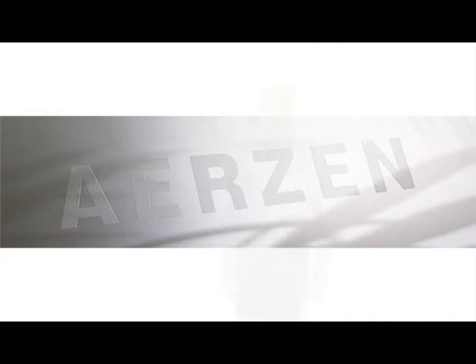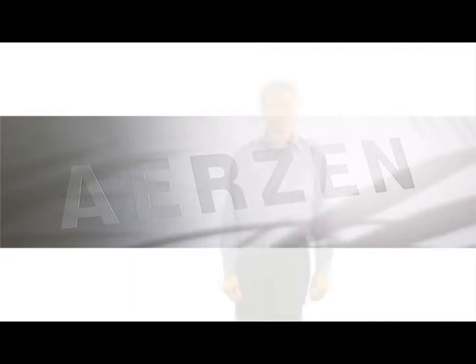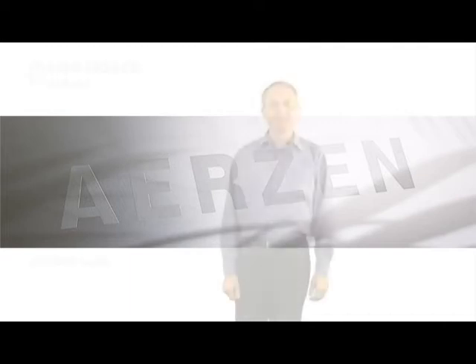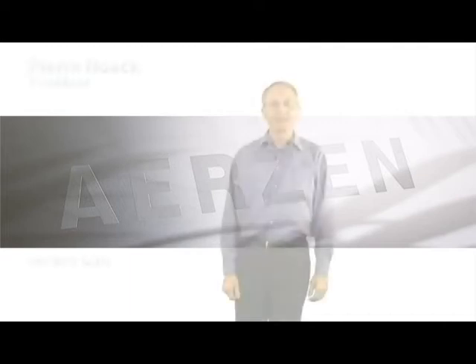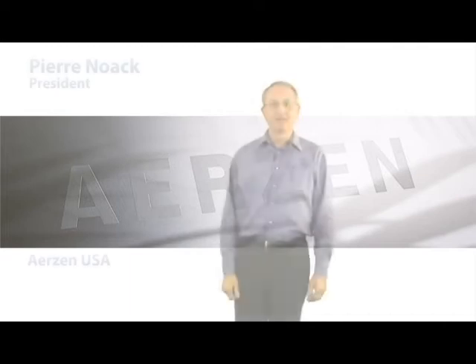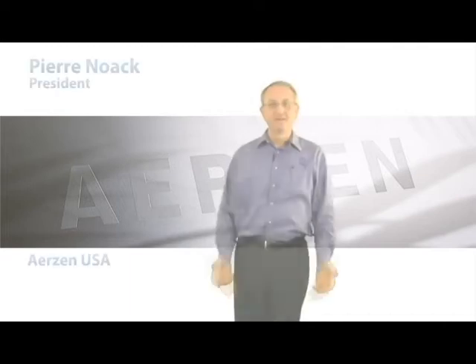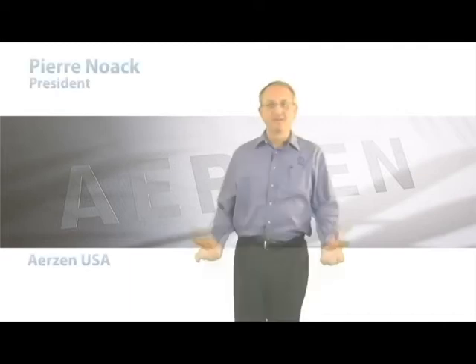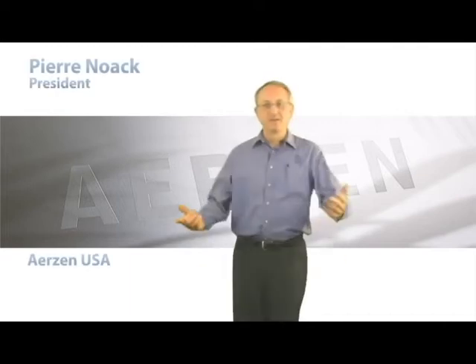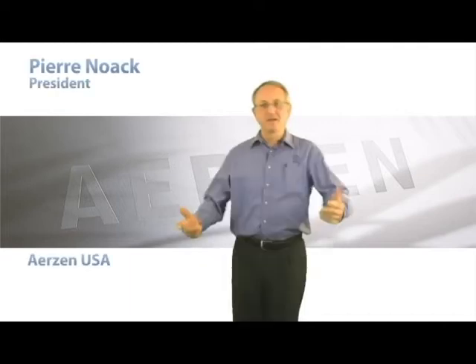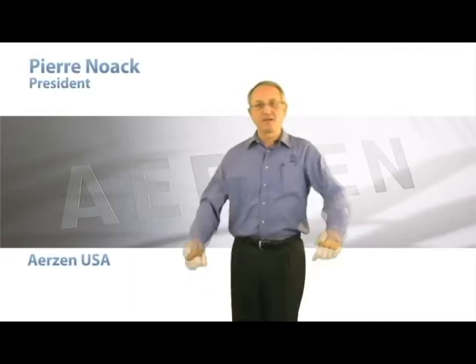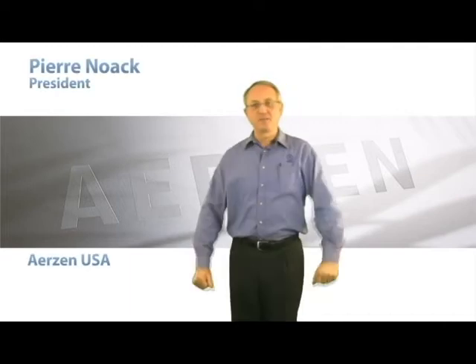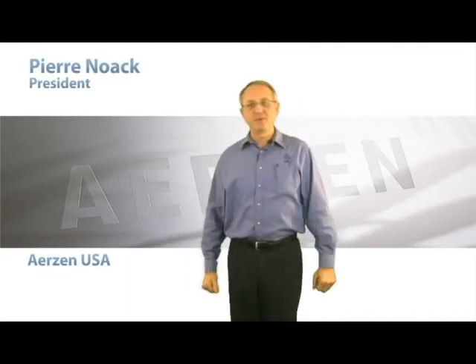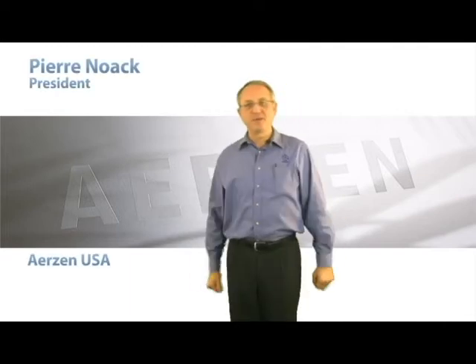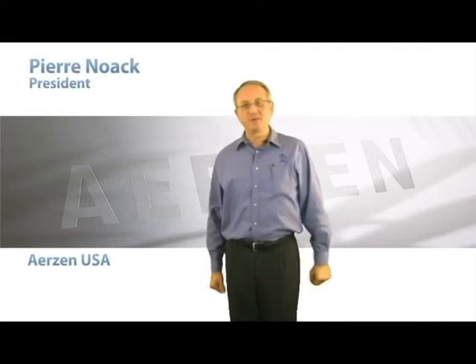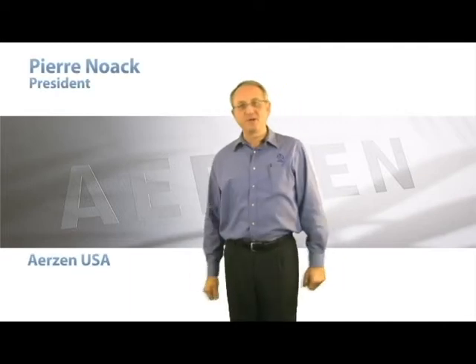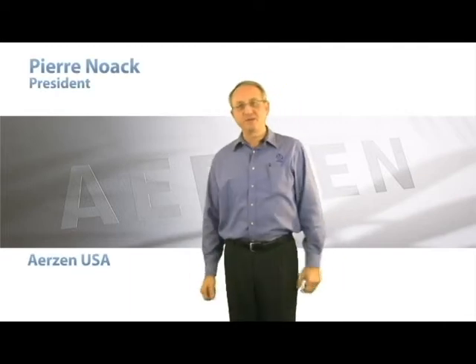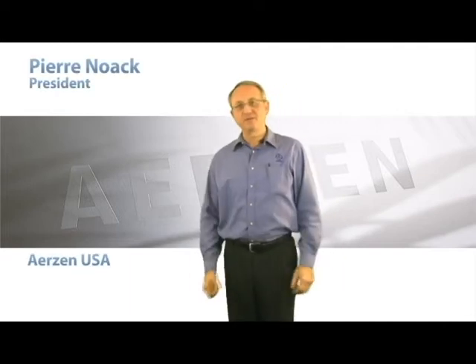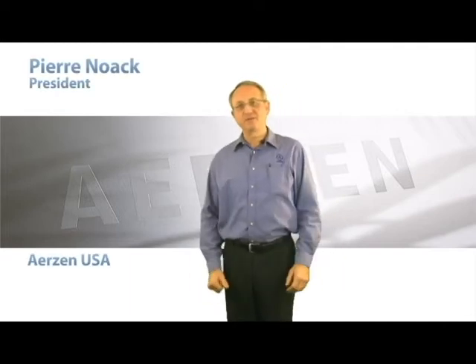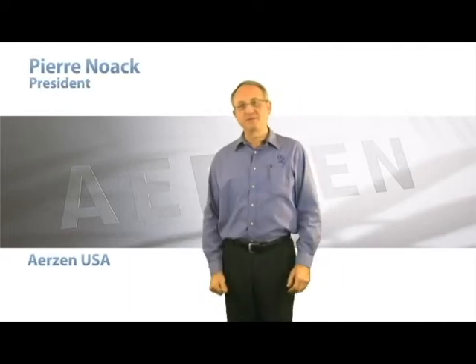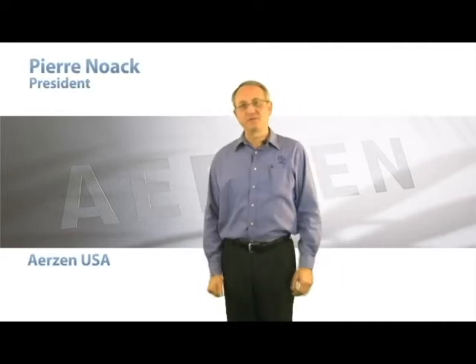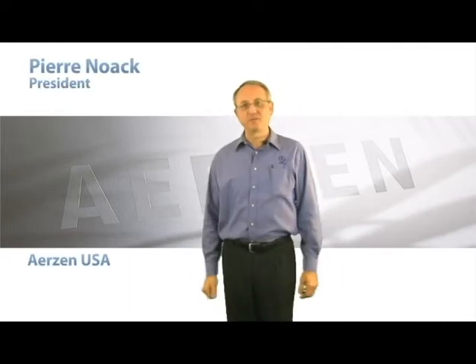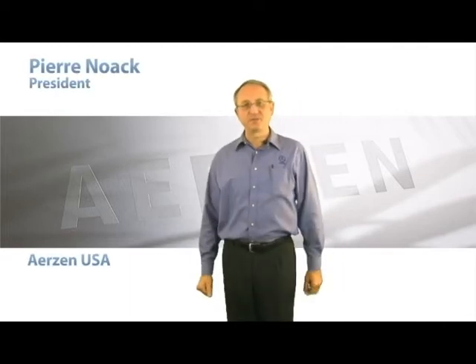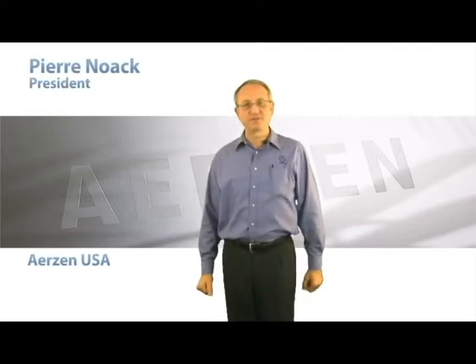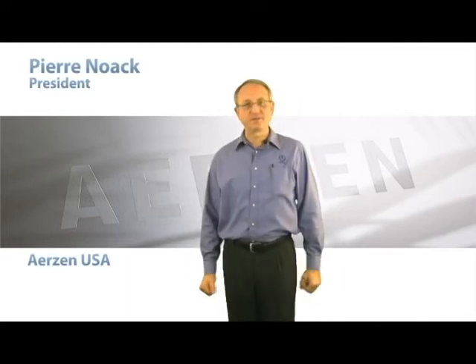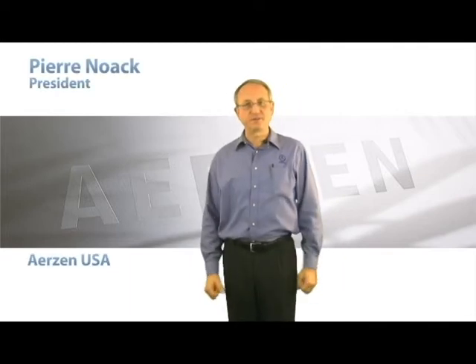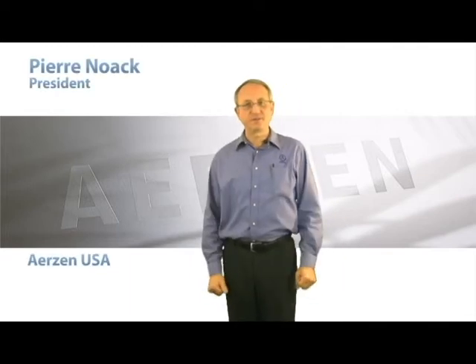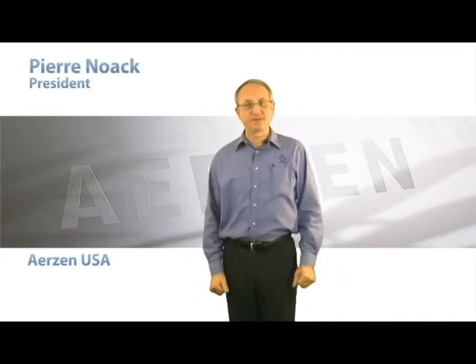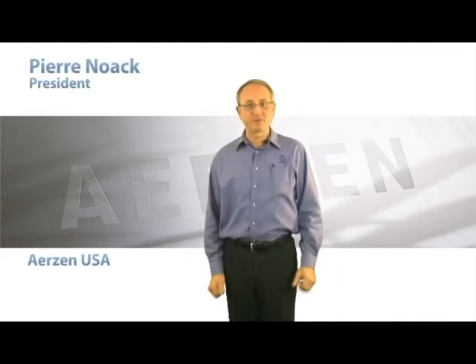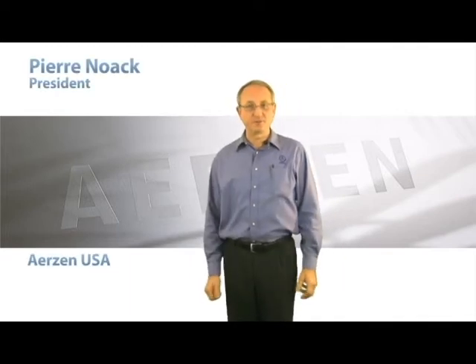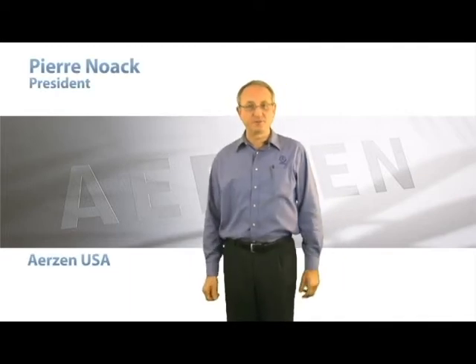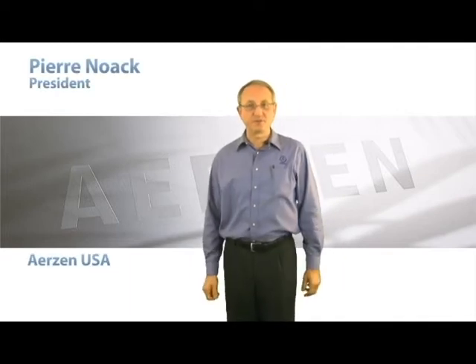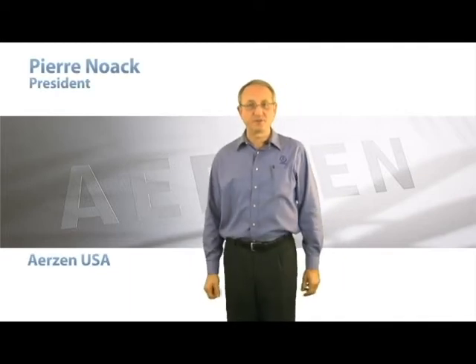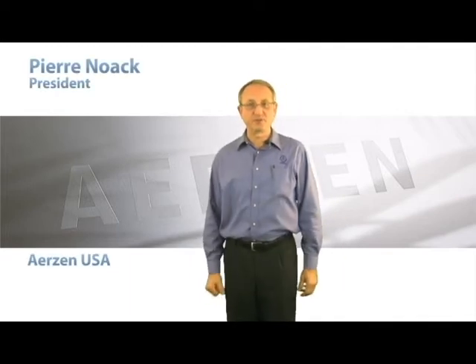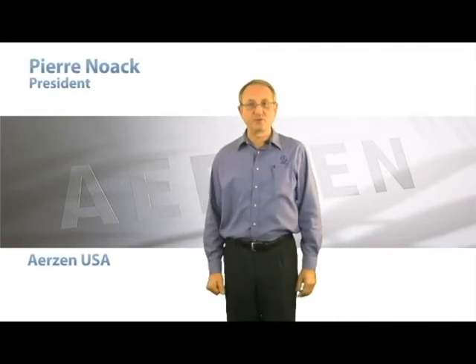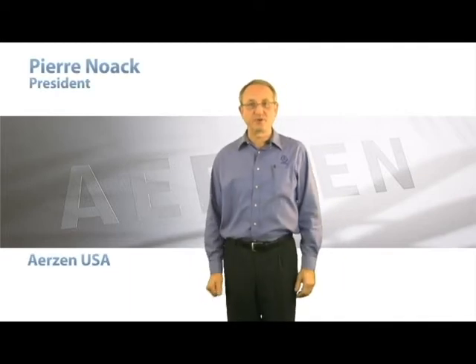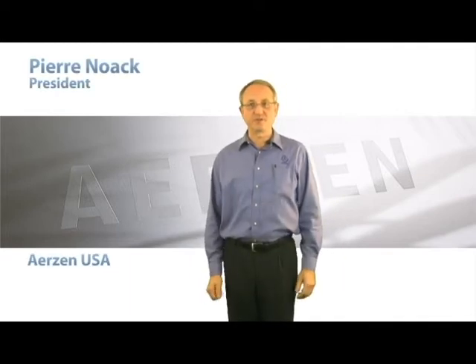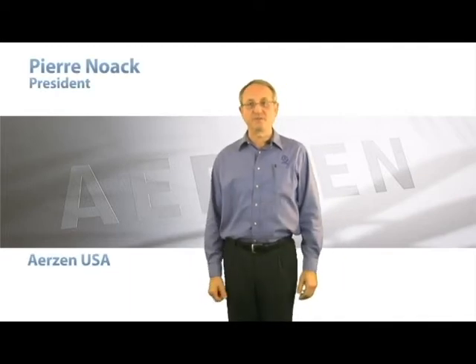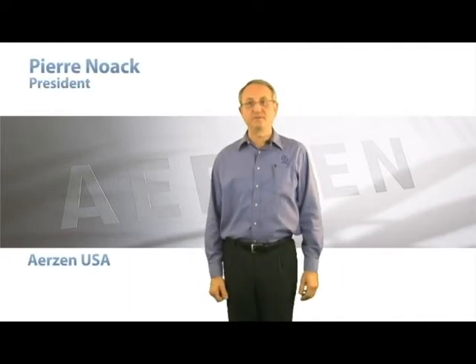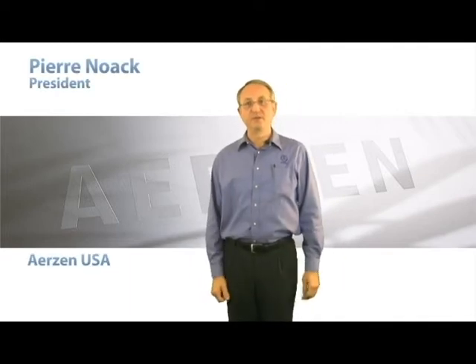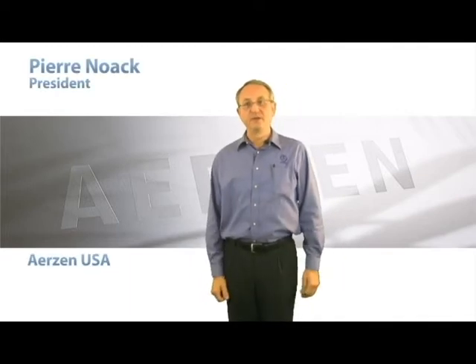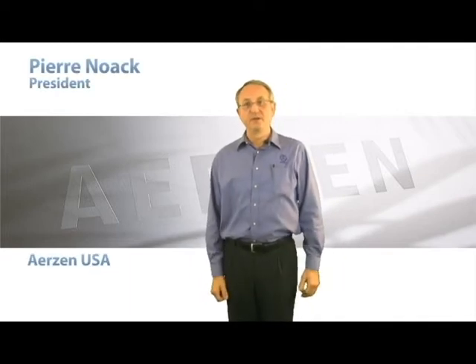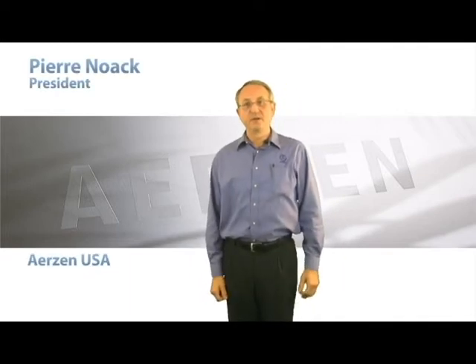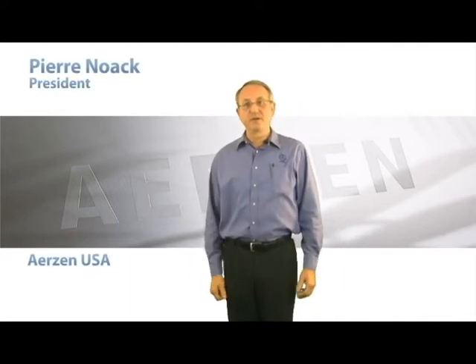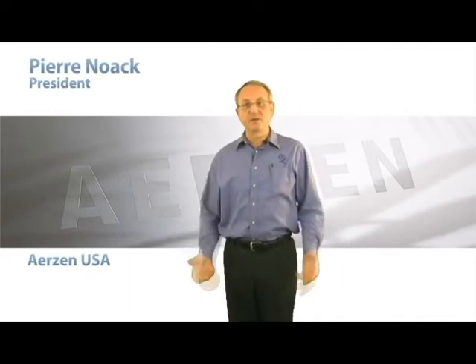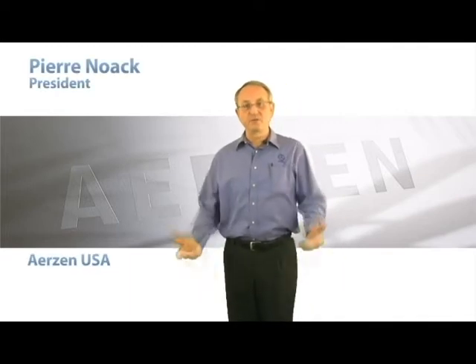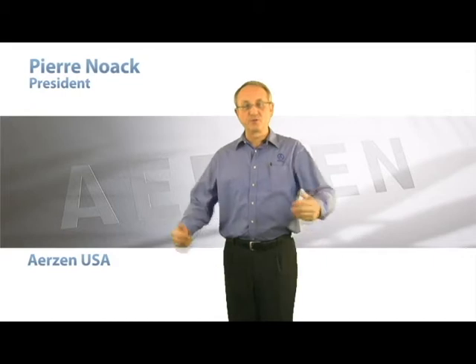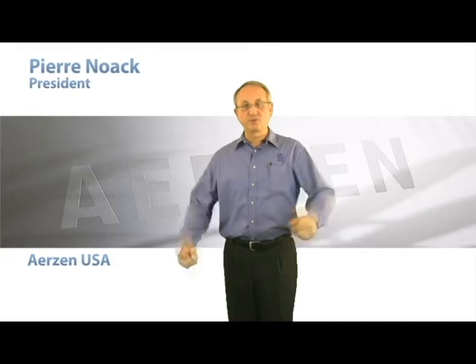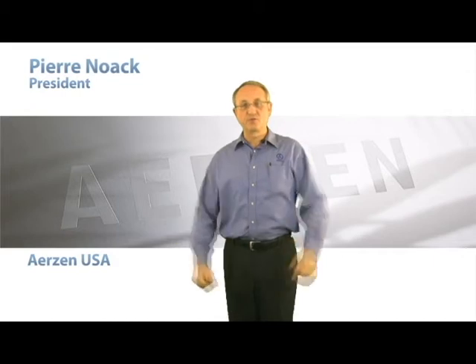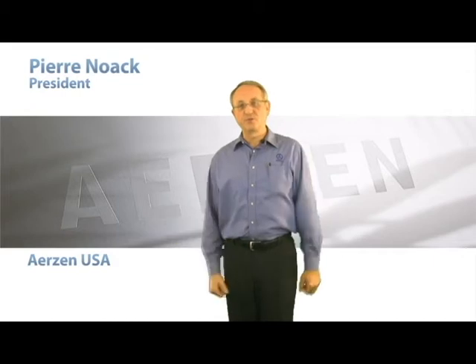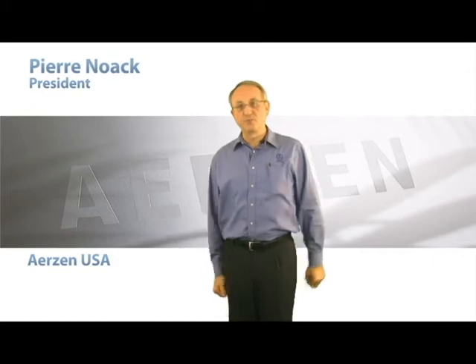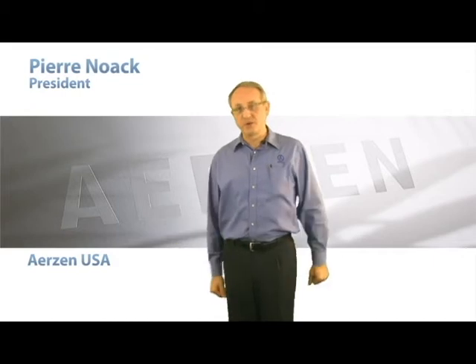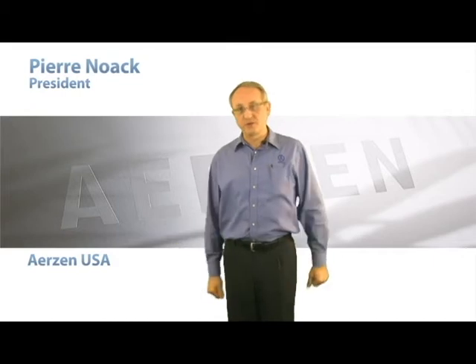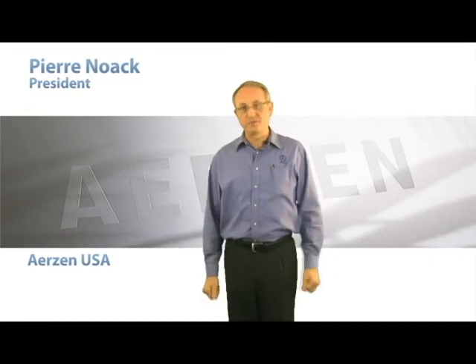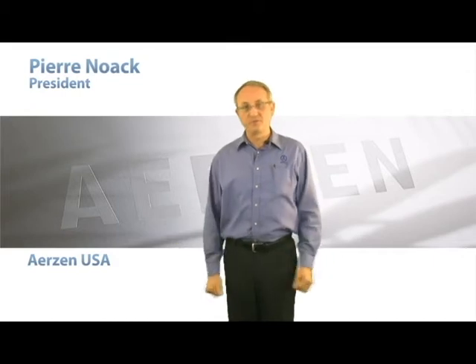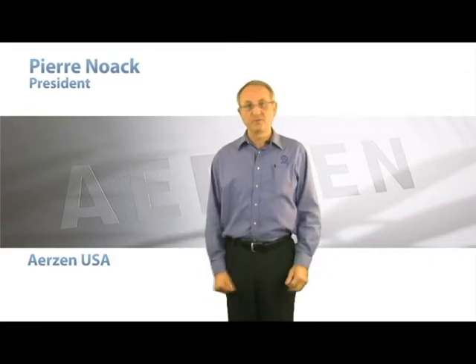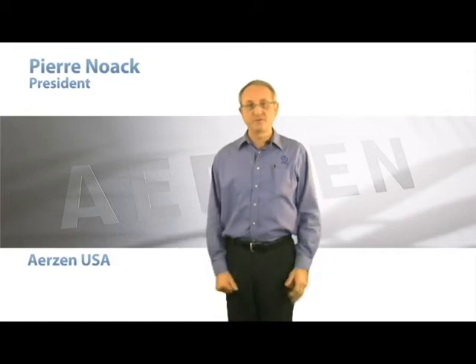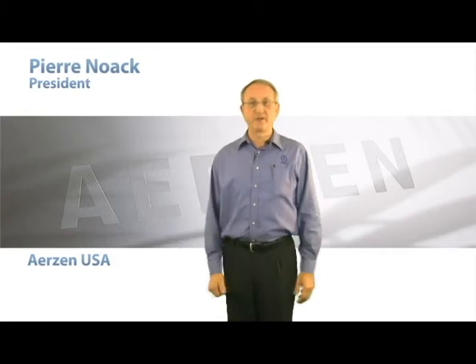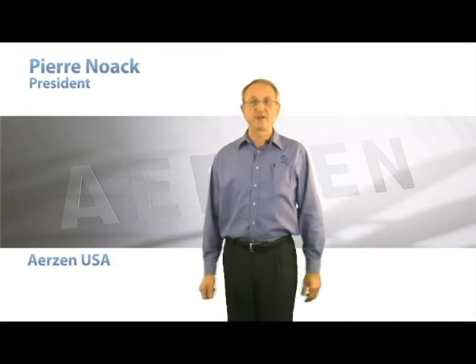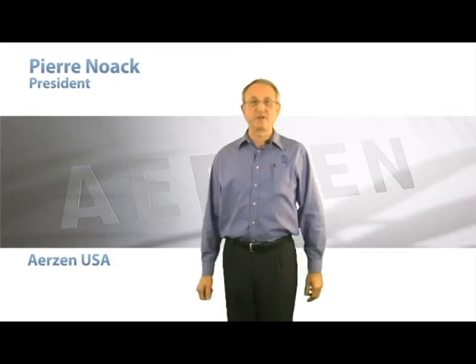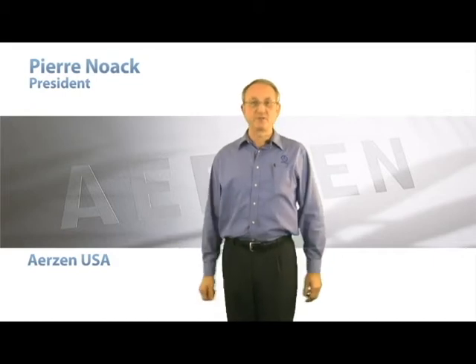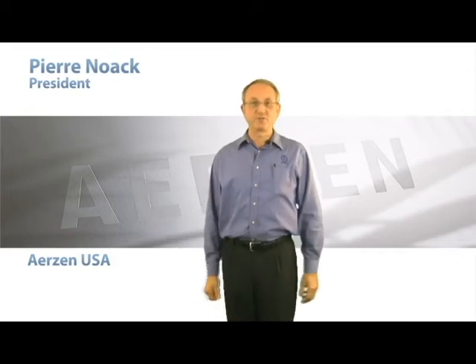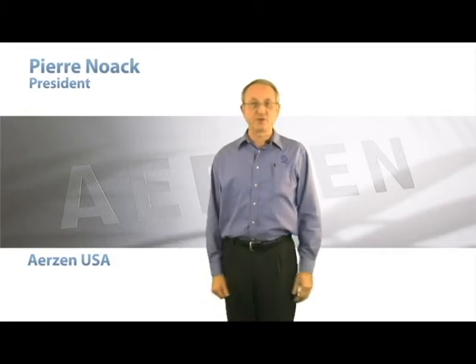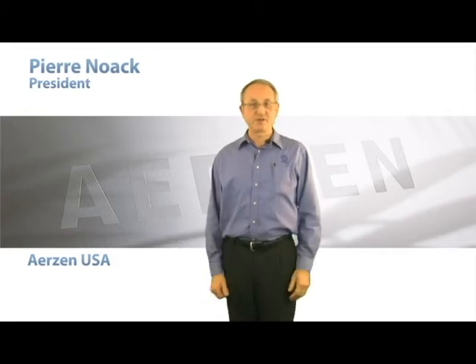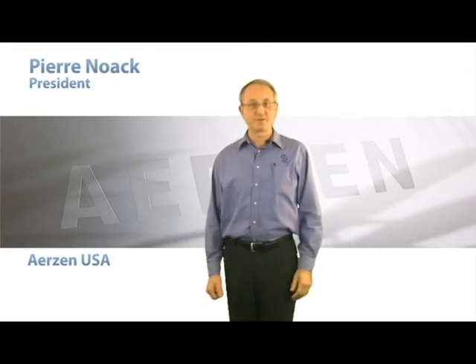I am Pierre Nouac, the president of Hertz and USA Corporation. I'd like to talk to you about flare gas compression.